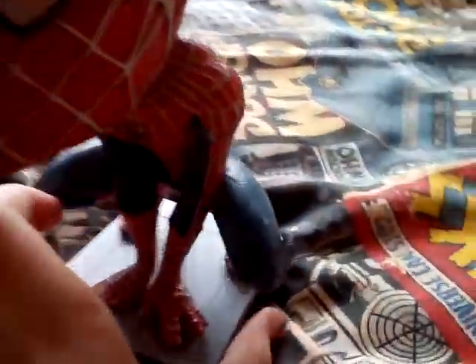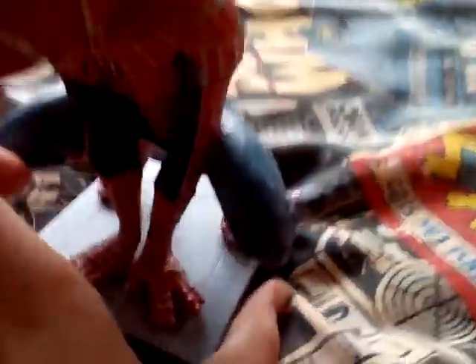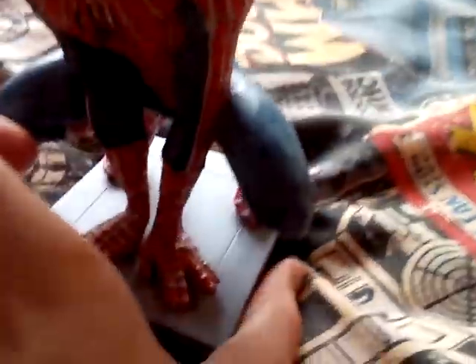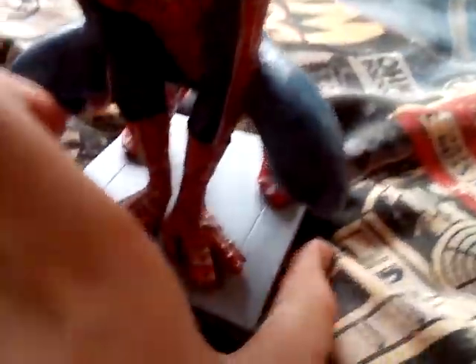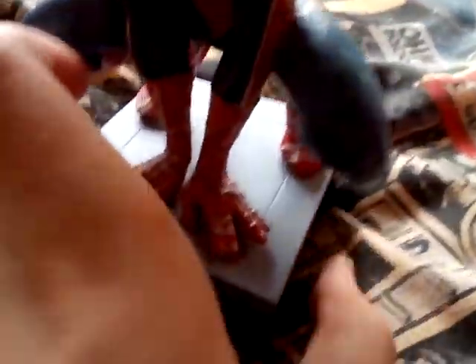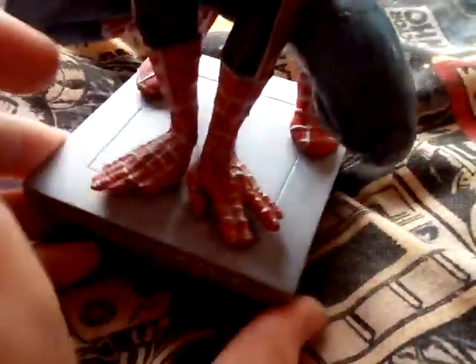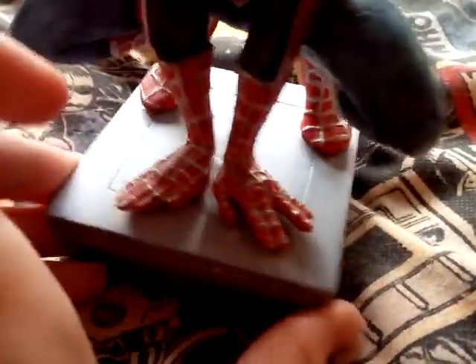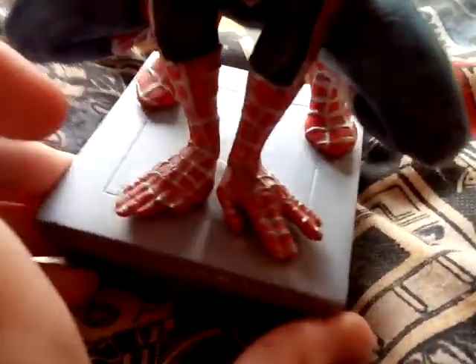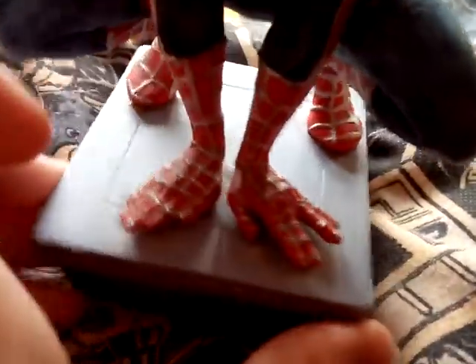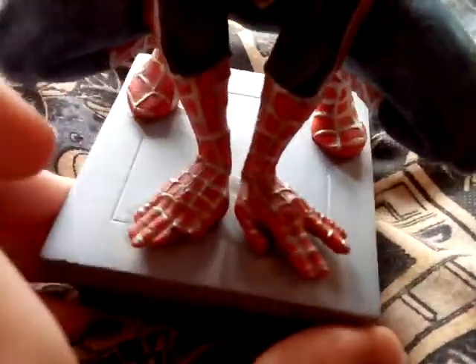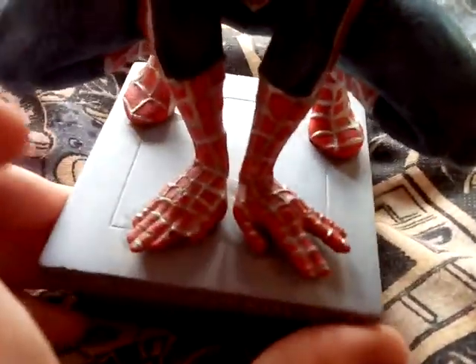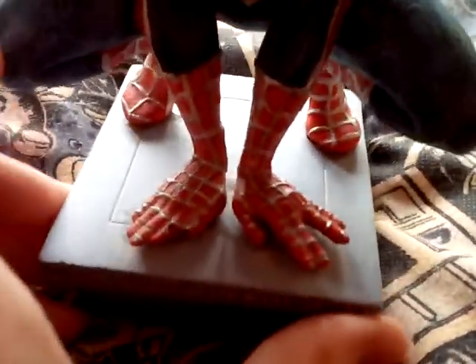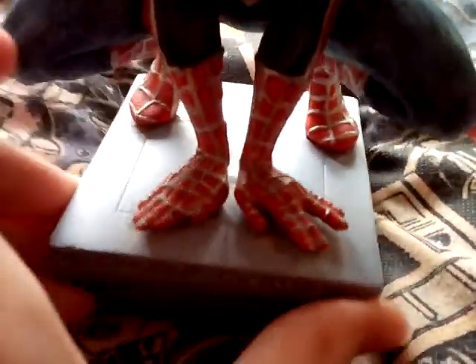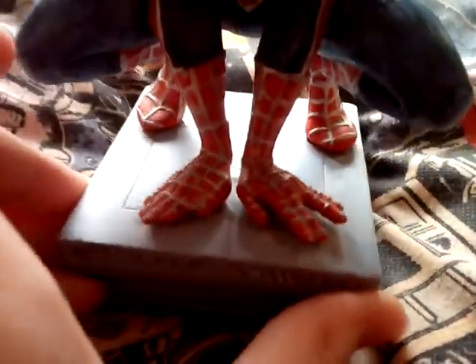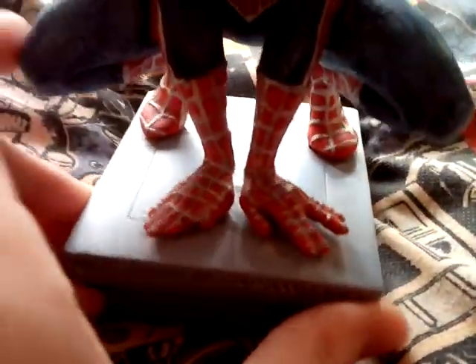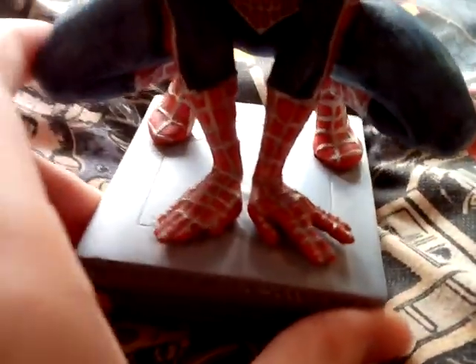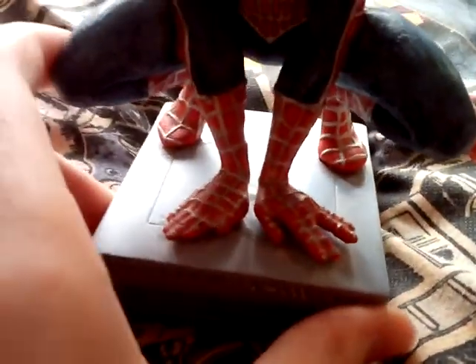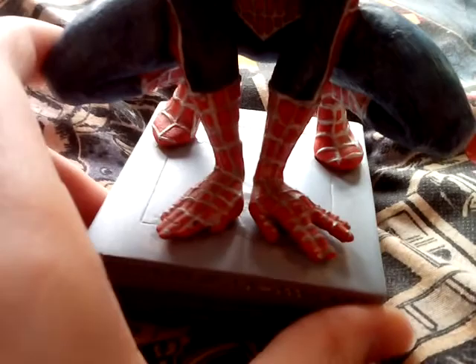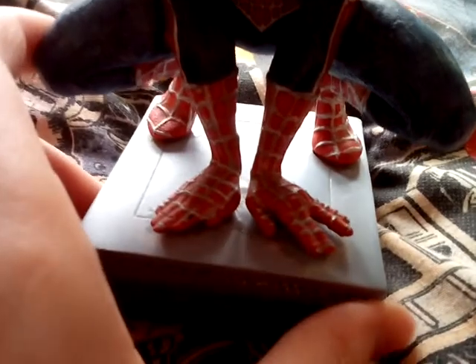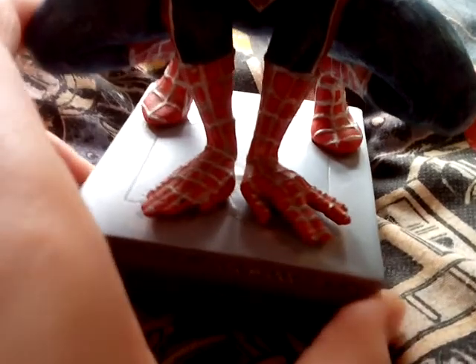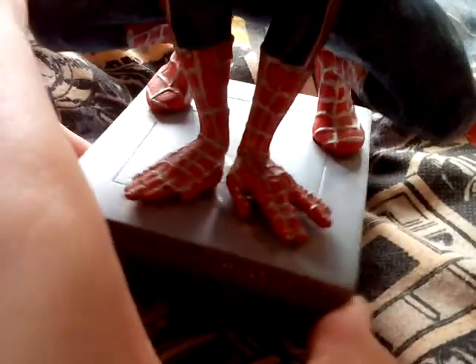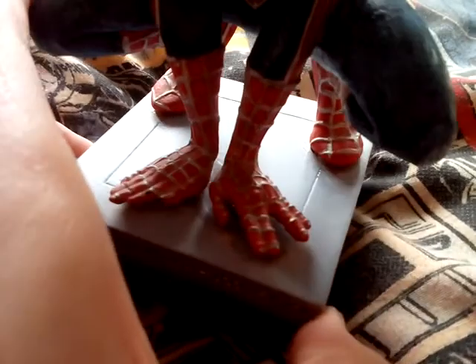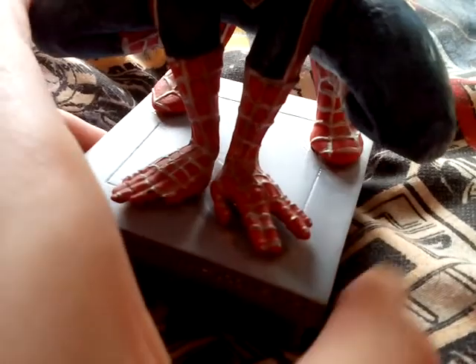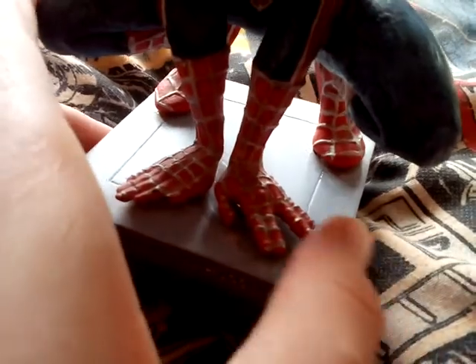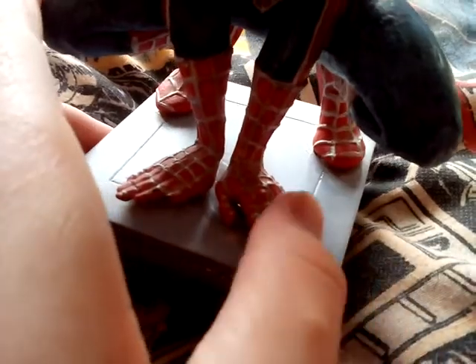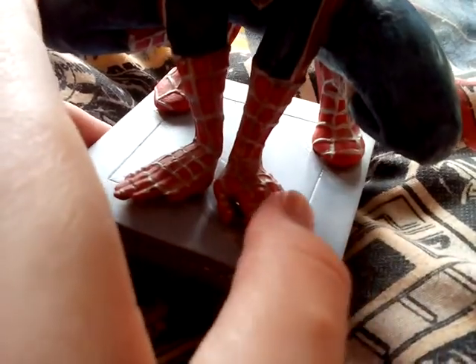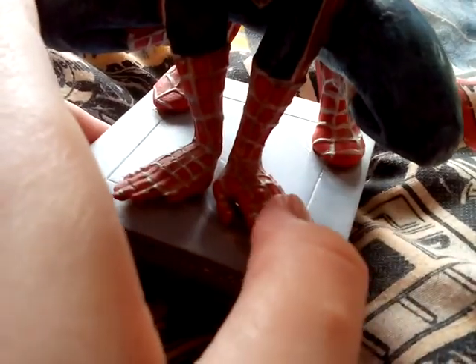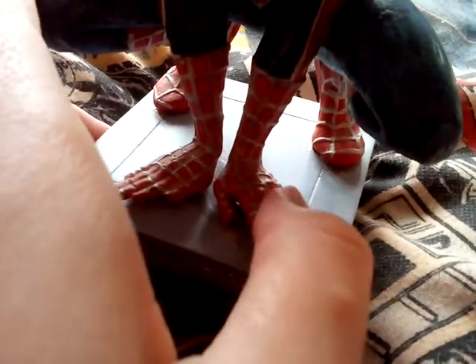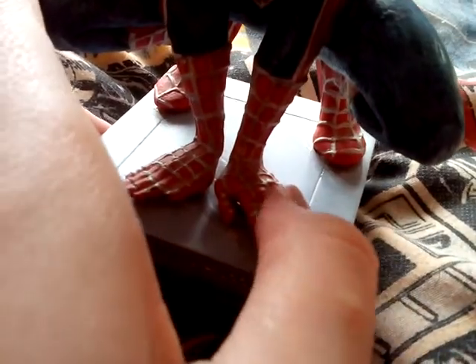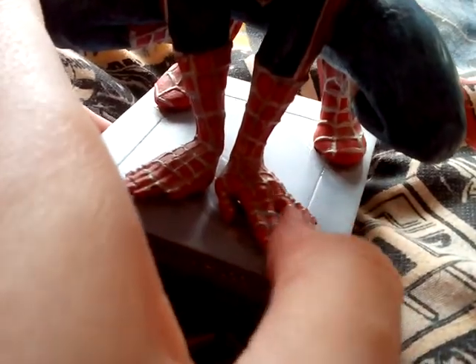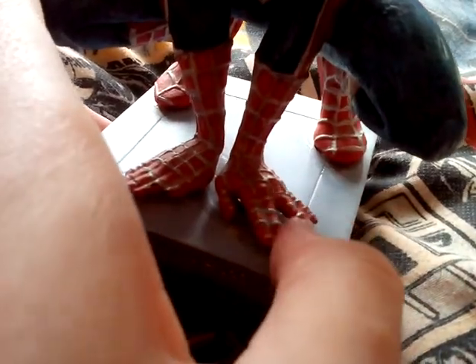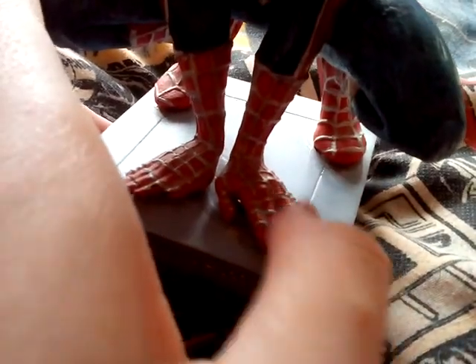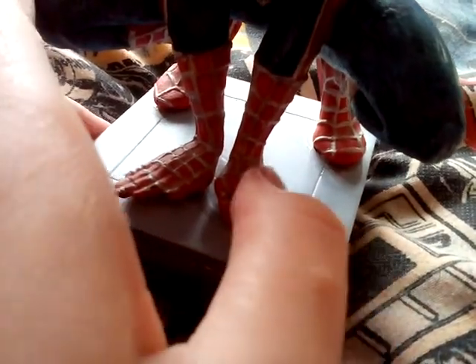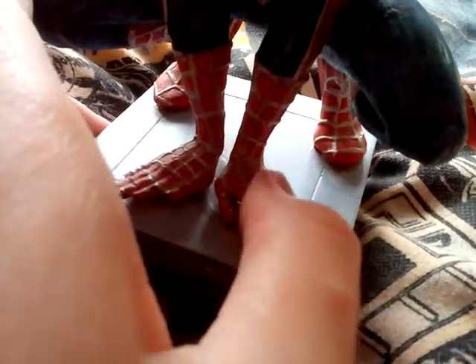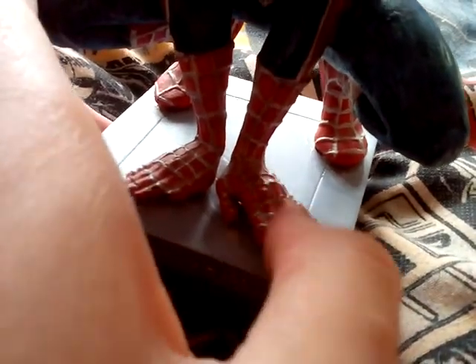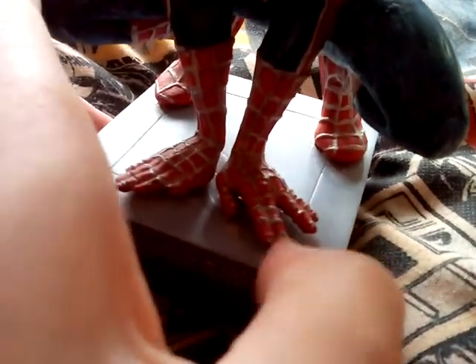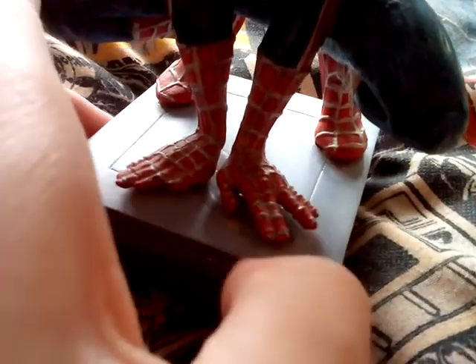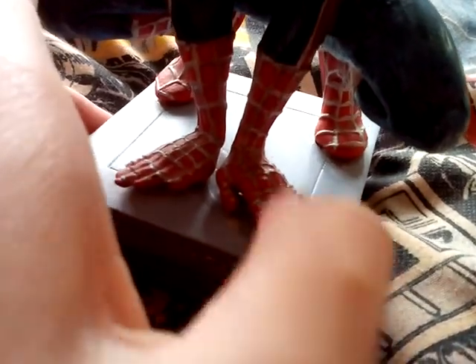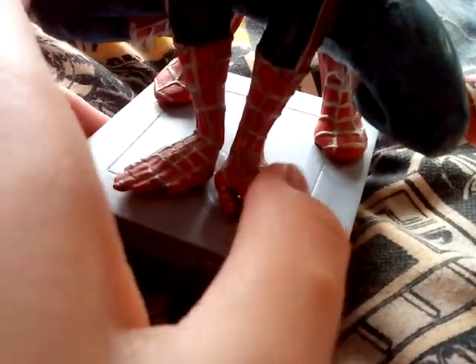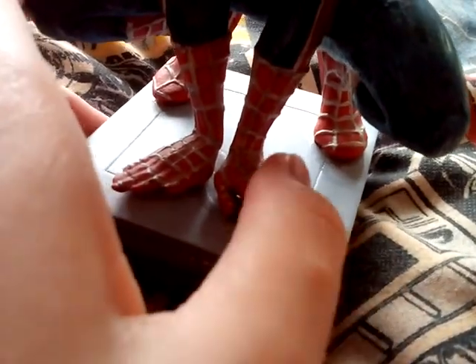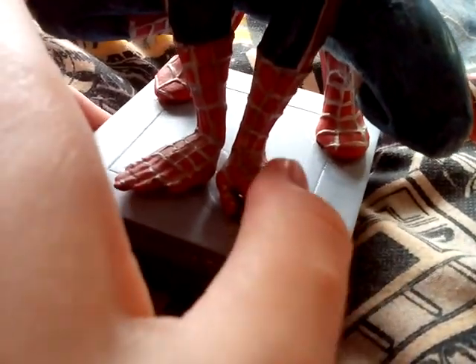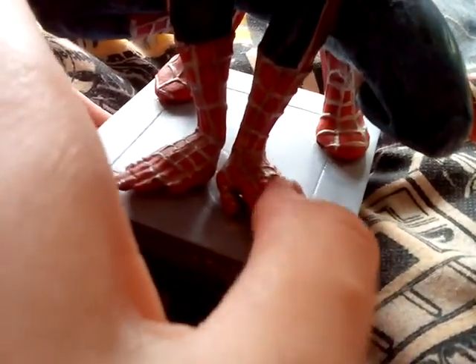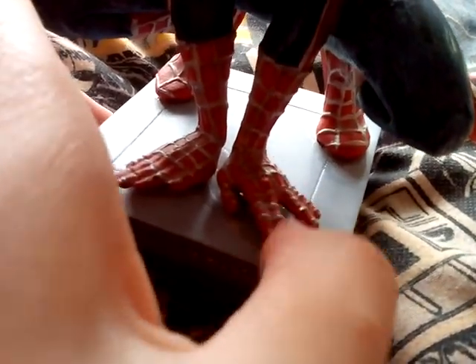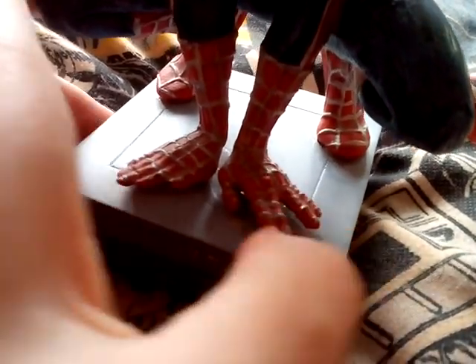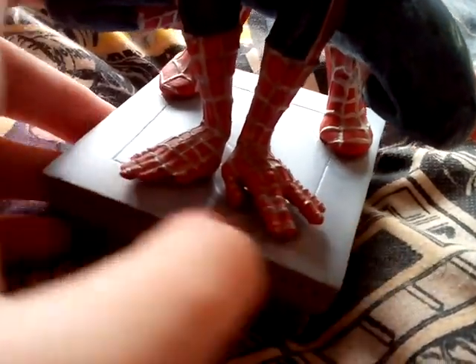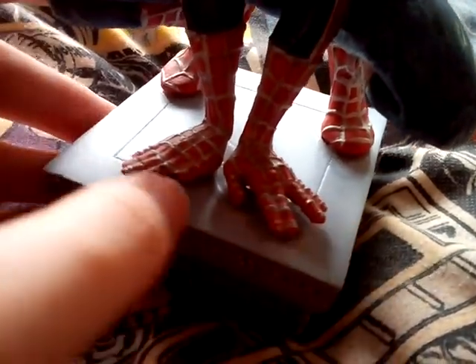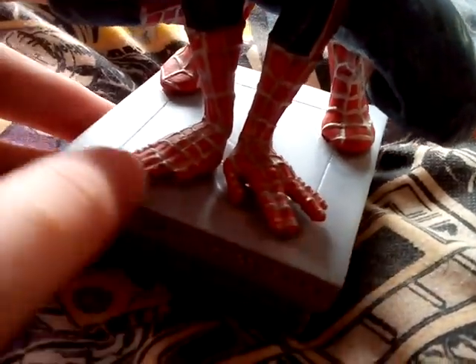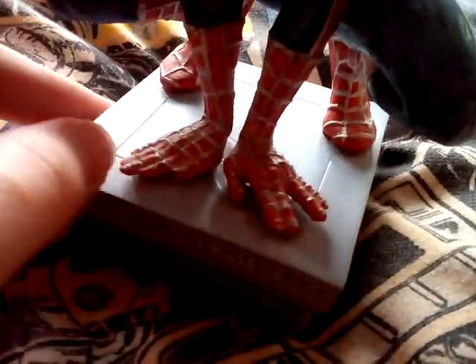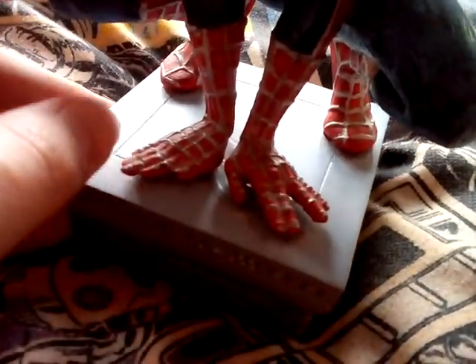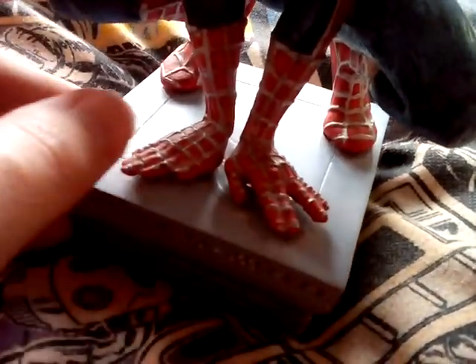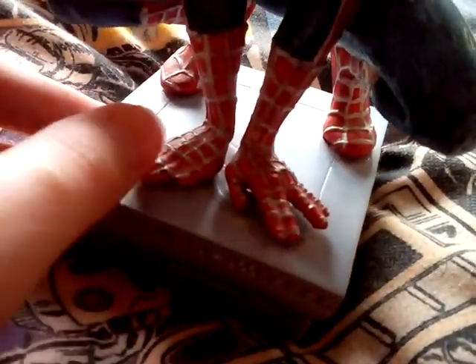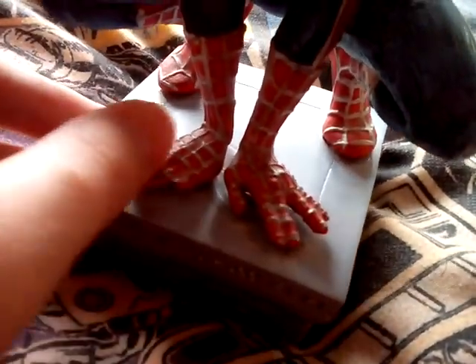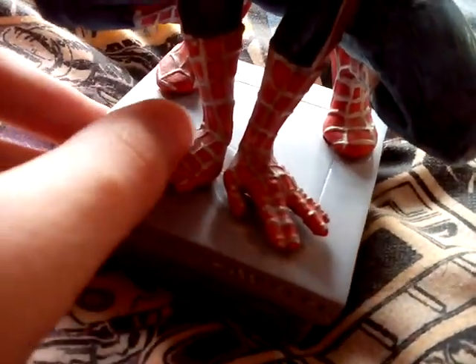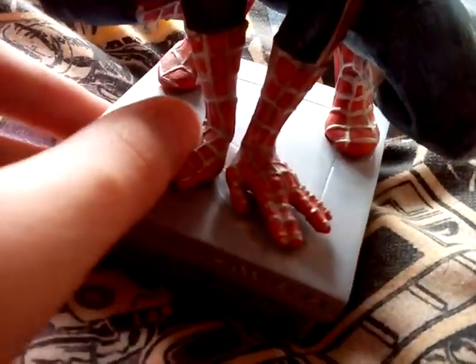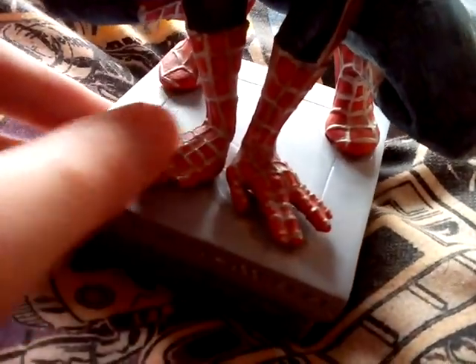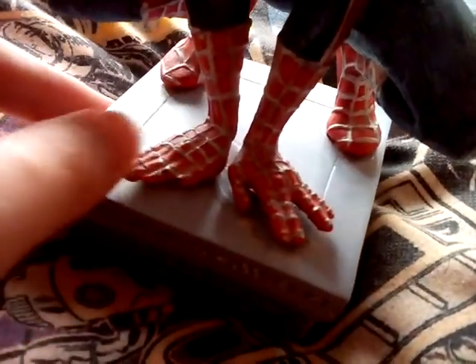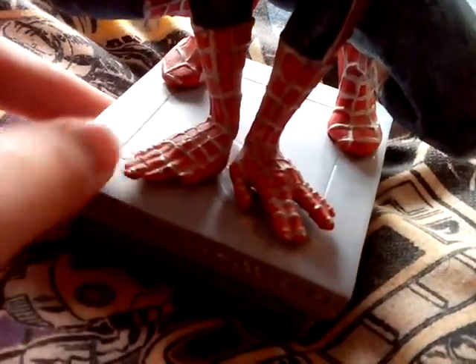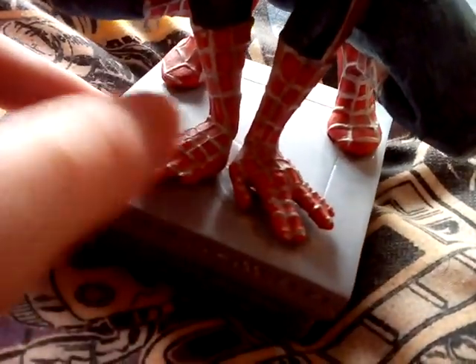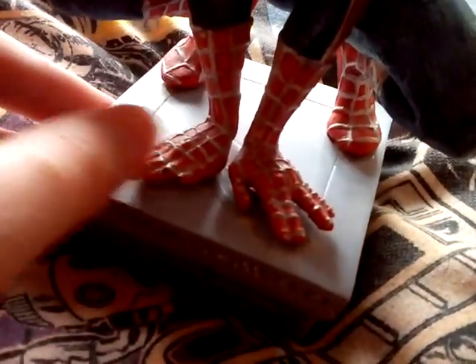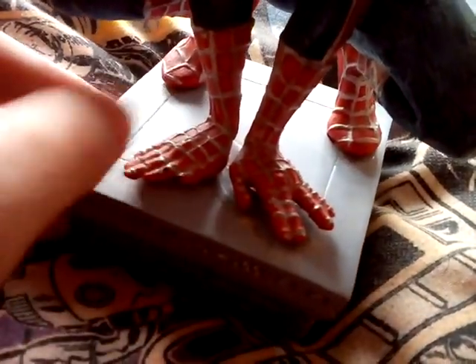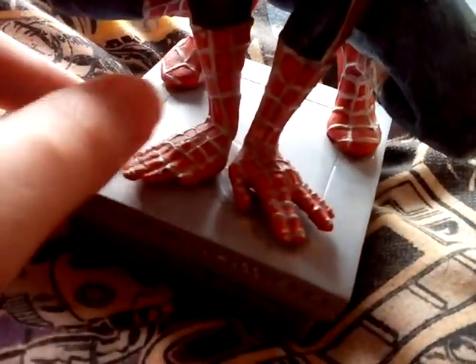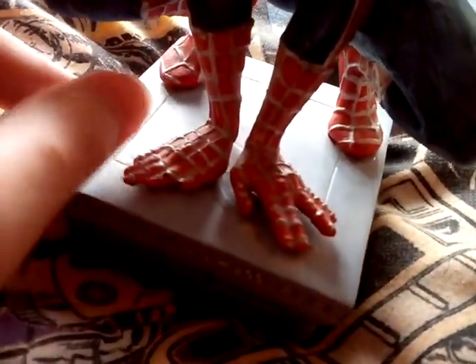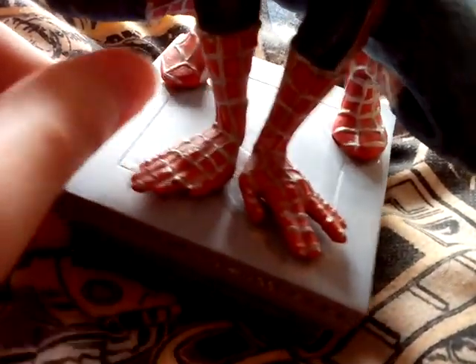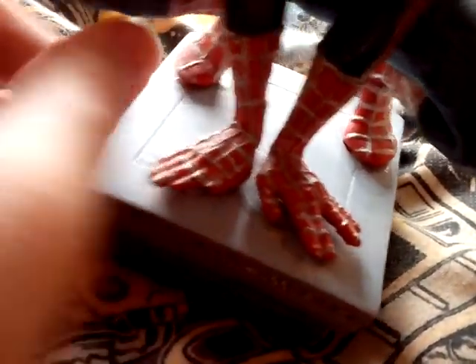Yeah, the hands are pretty good though. One's like split into two — they're like the Star Trek thing — and then one's like that.